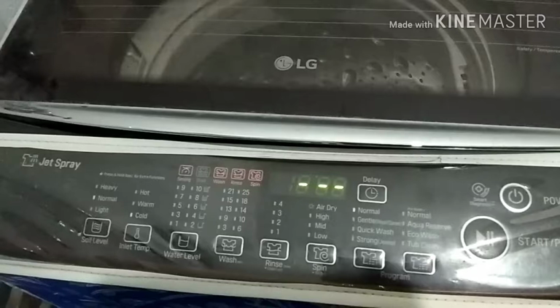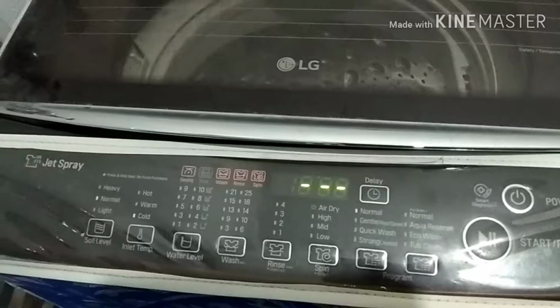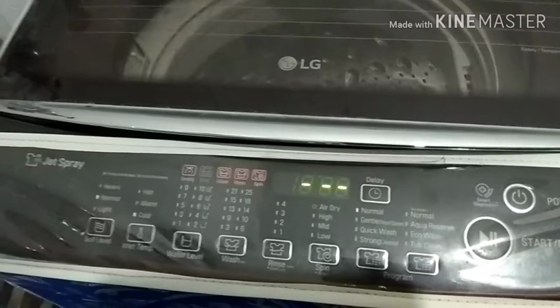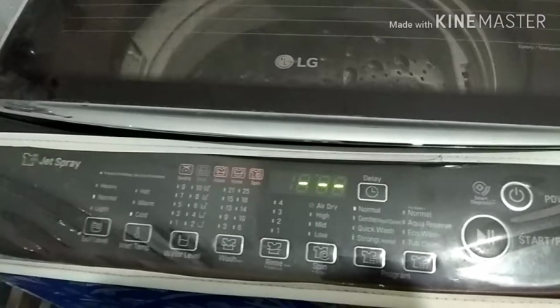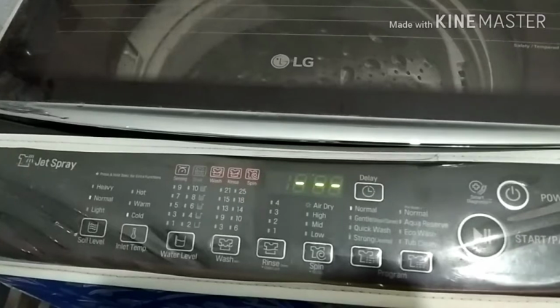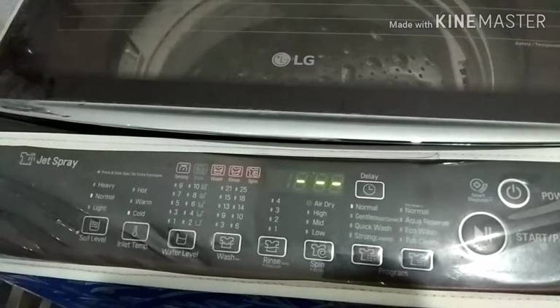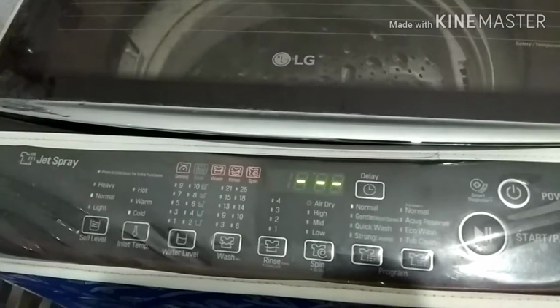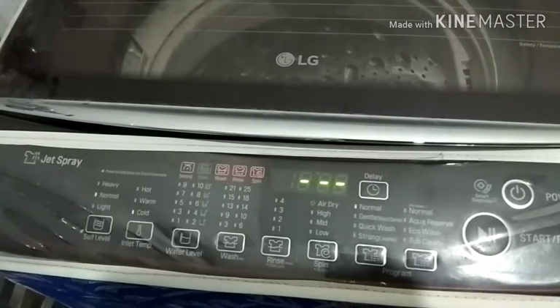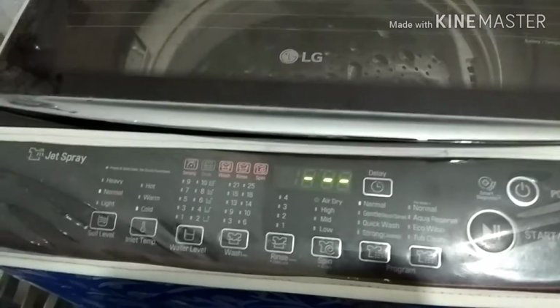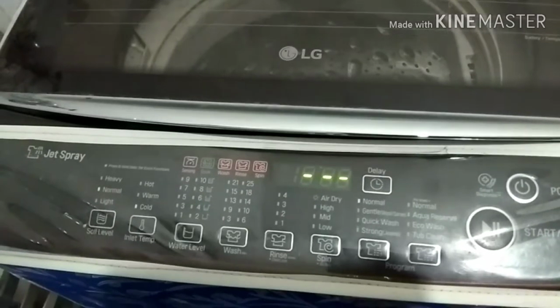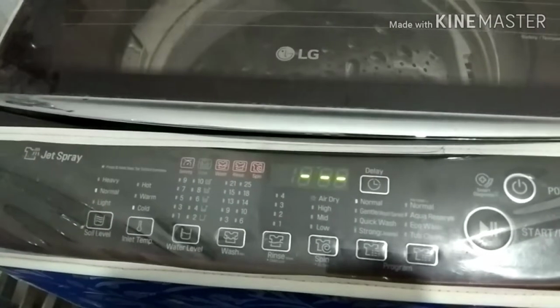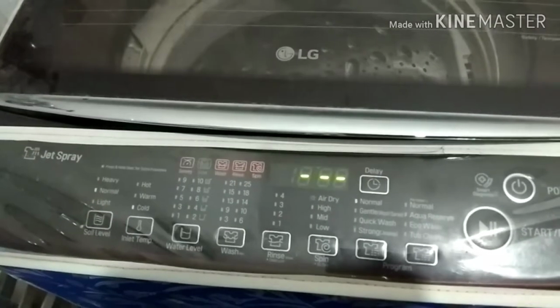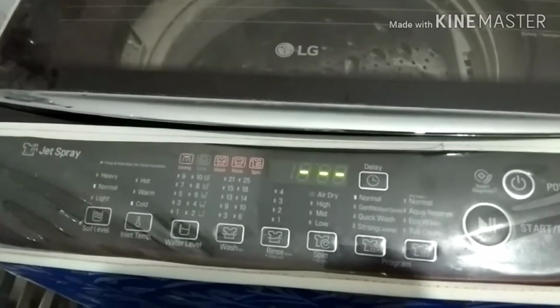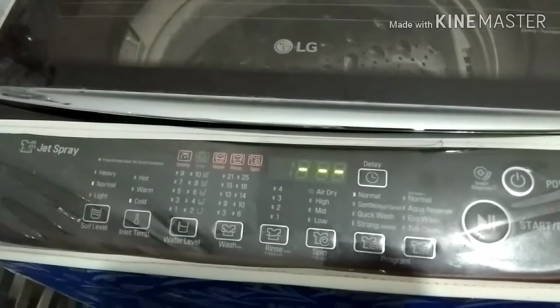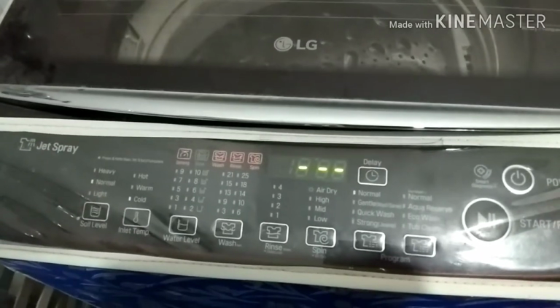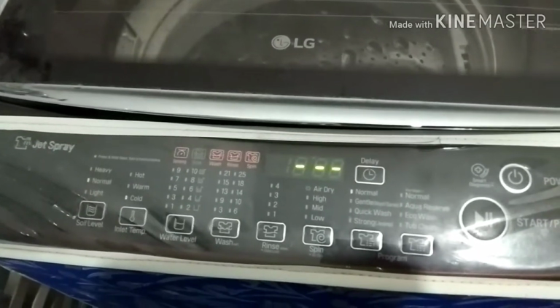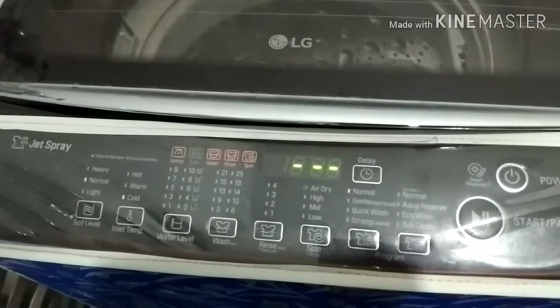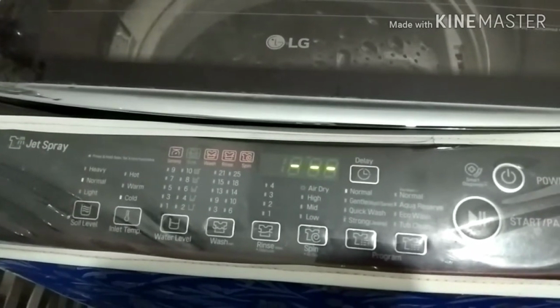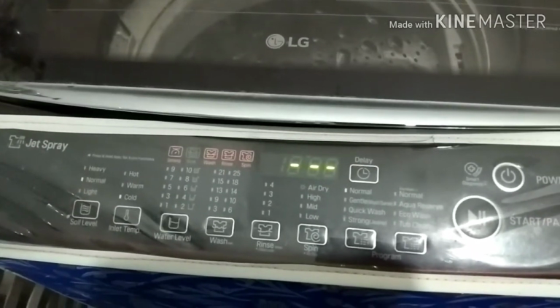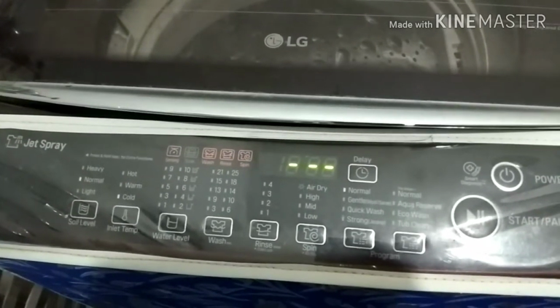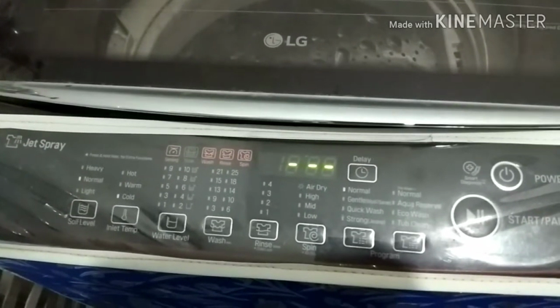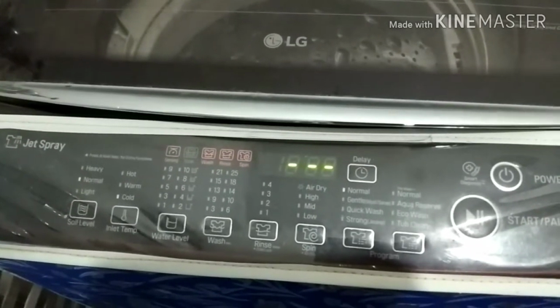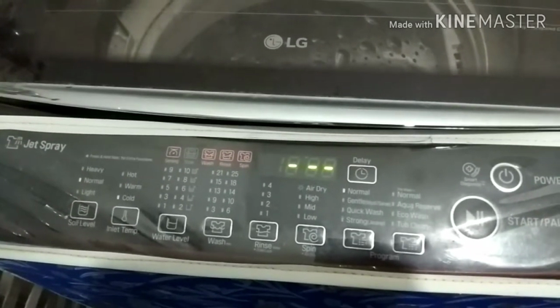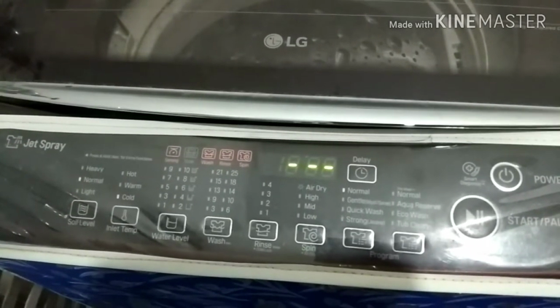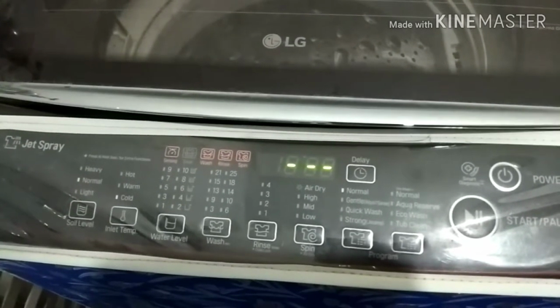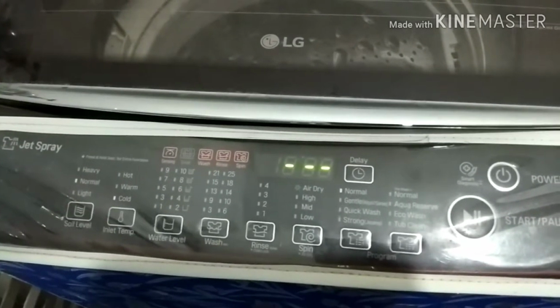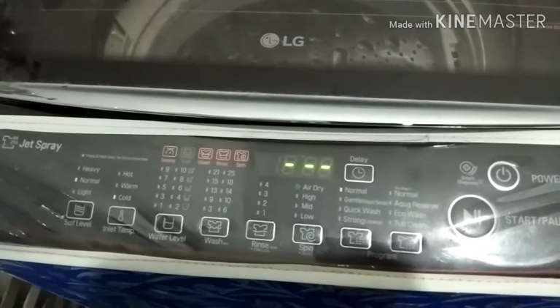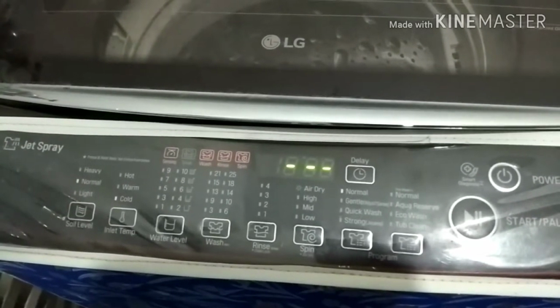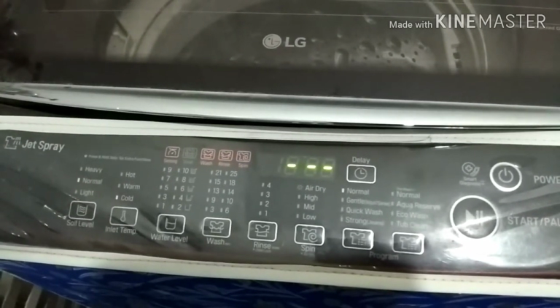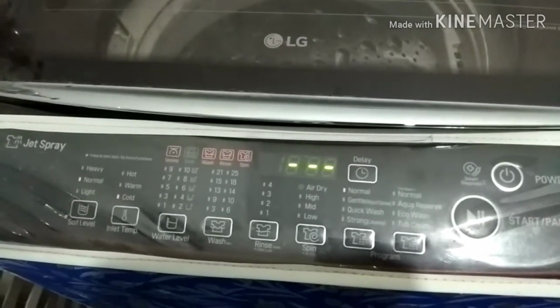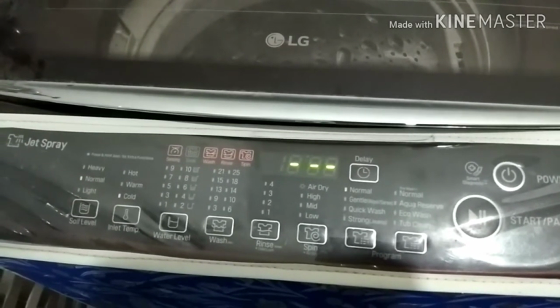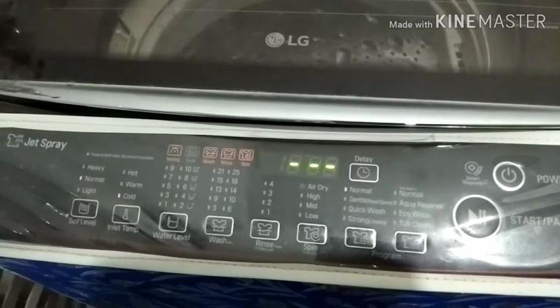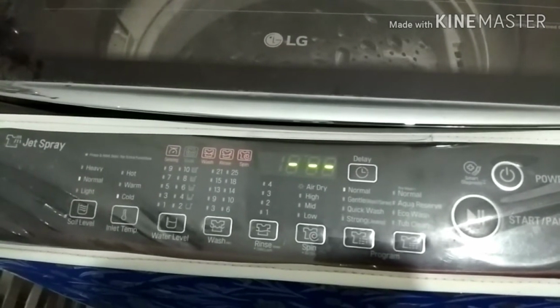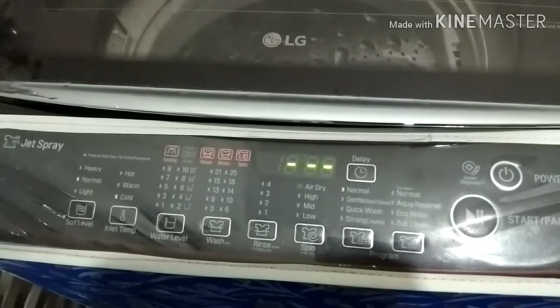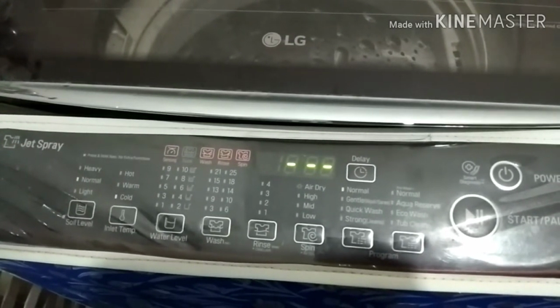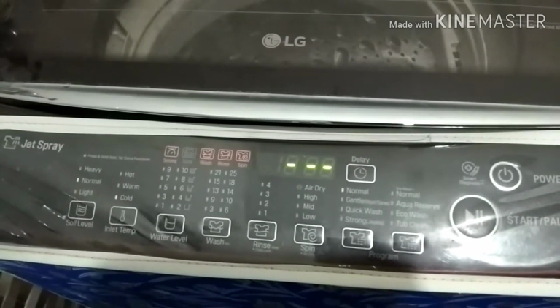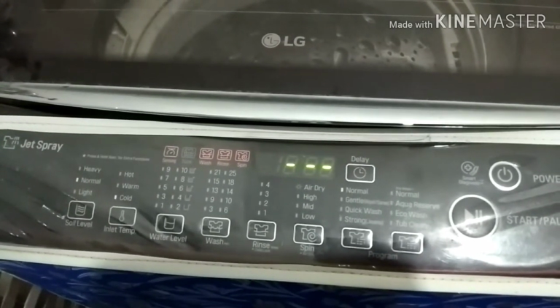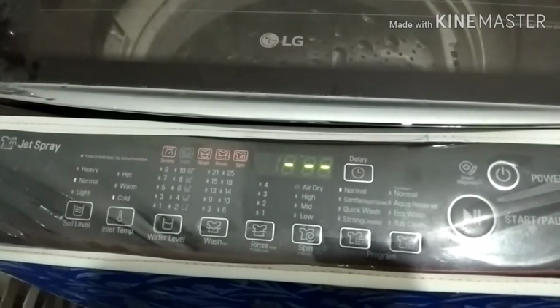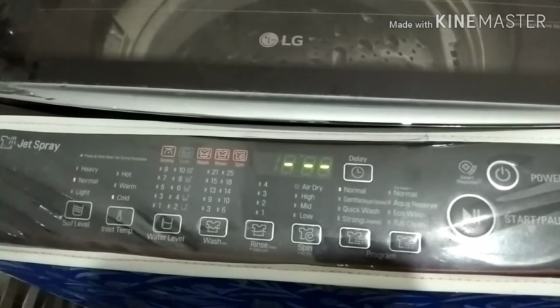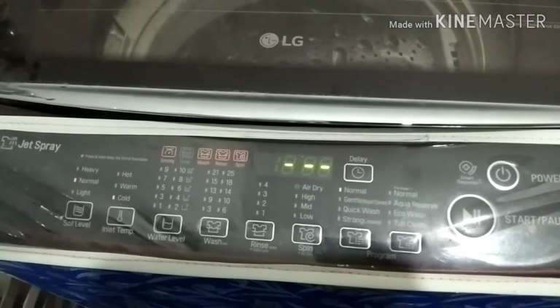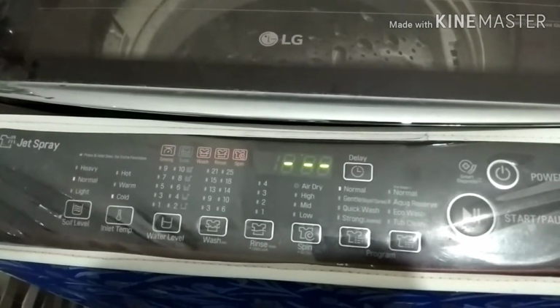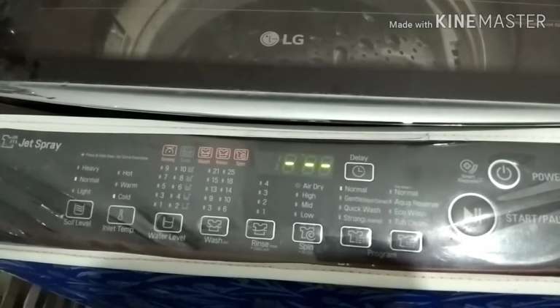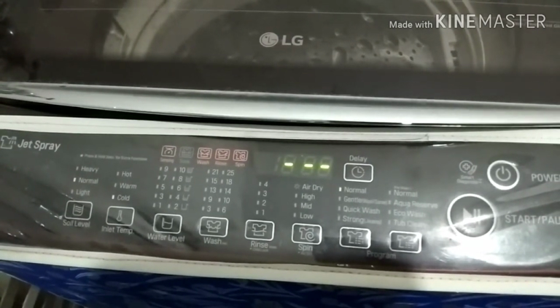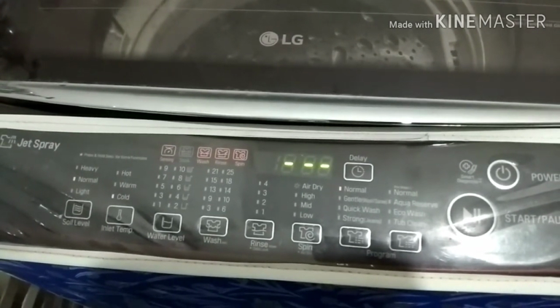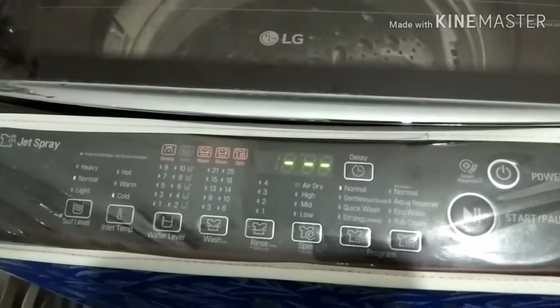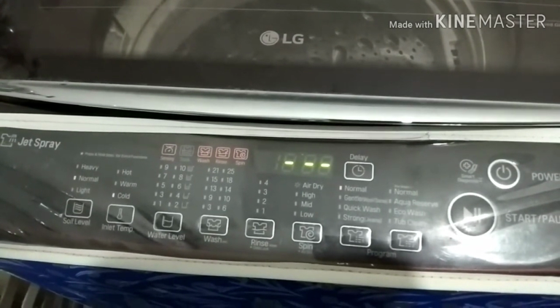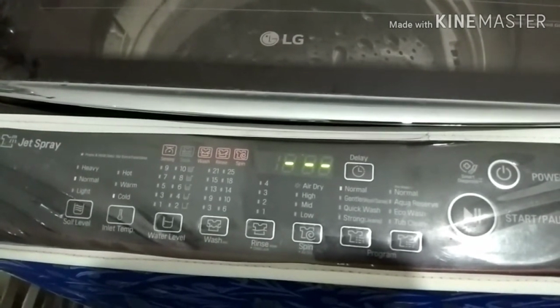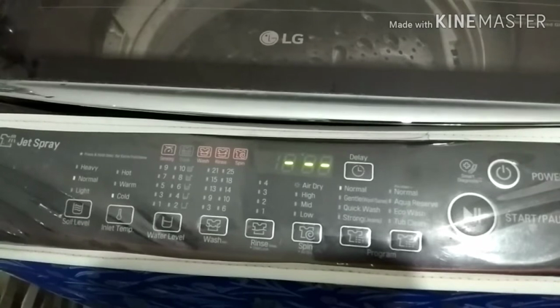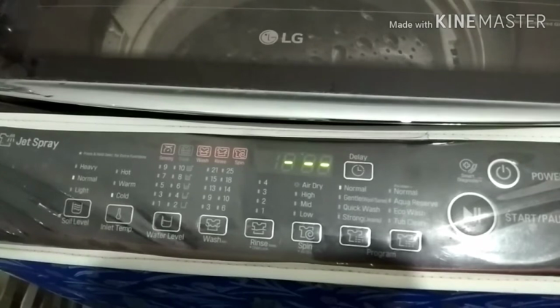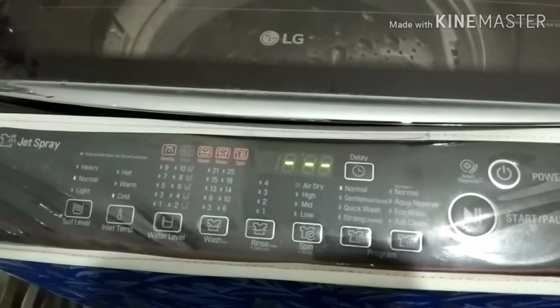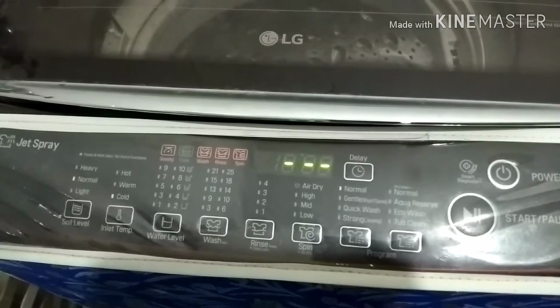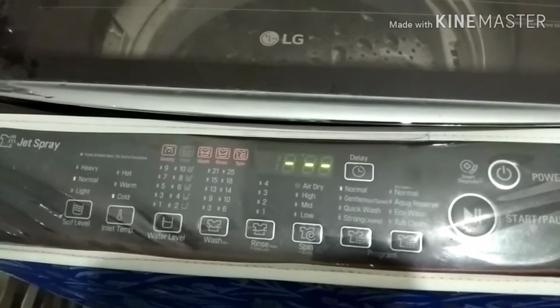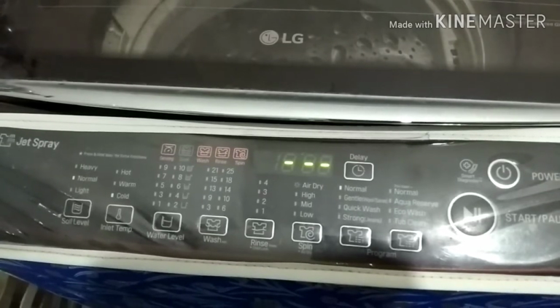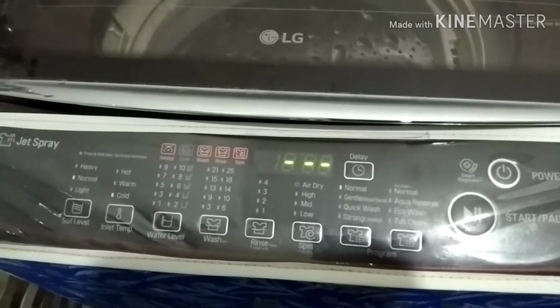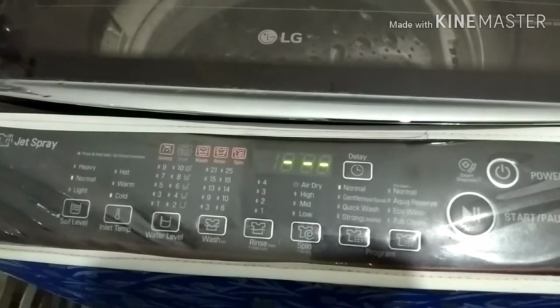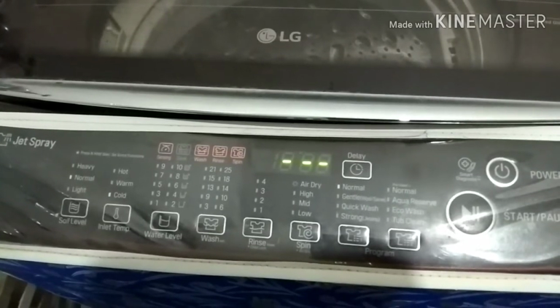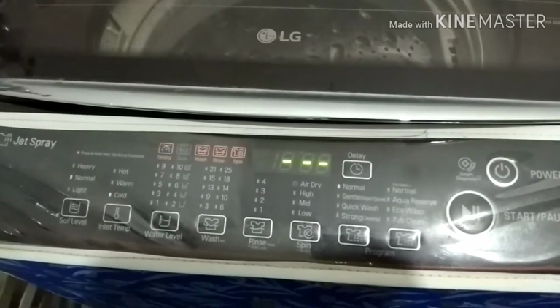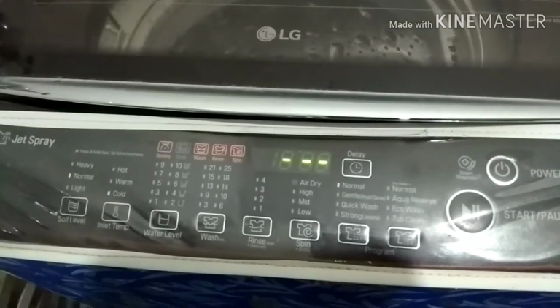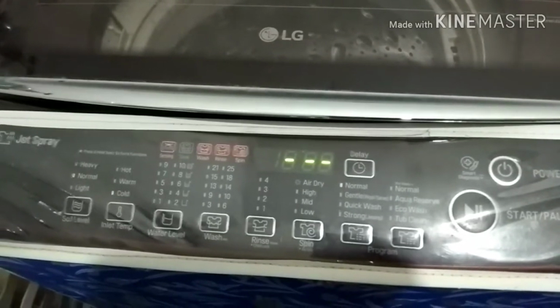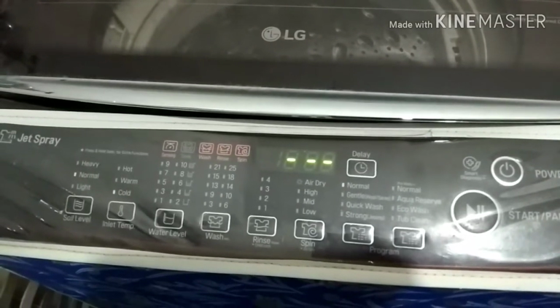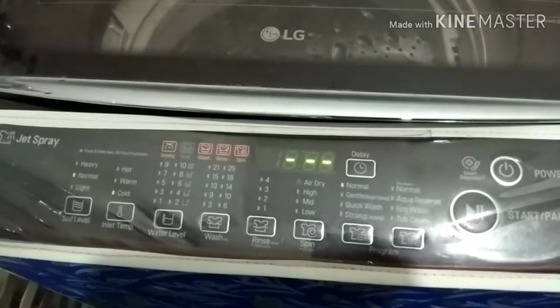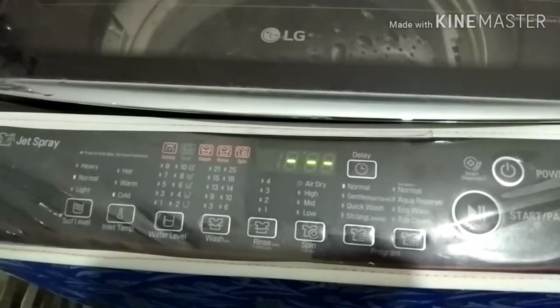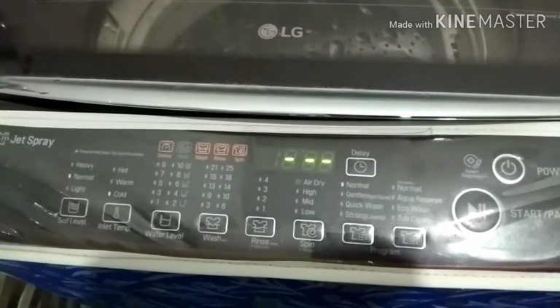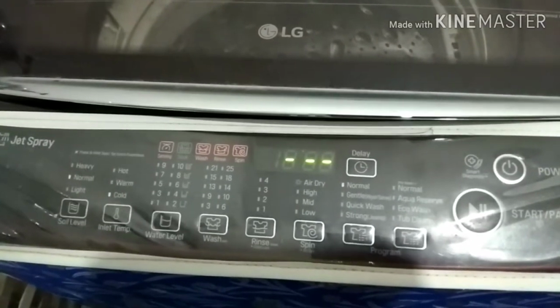Hi friends, hello everyone. In this video, you can see a rinse option — only the rinse option.